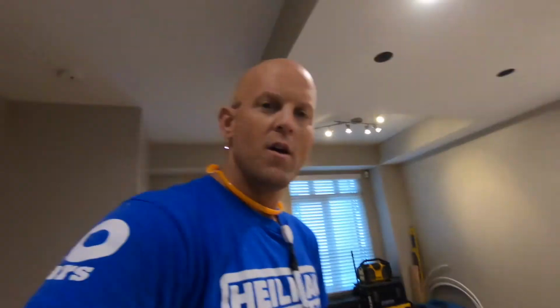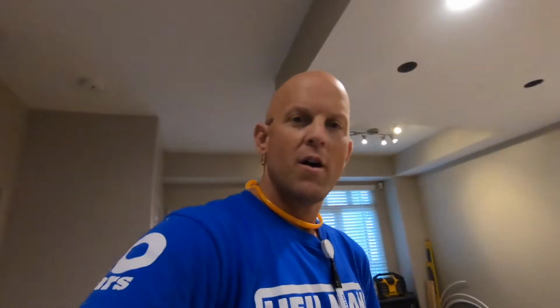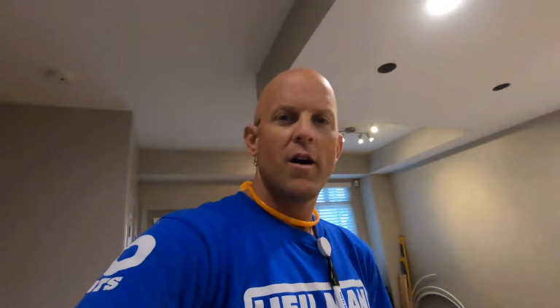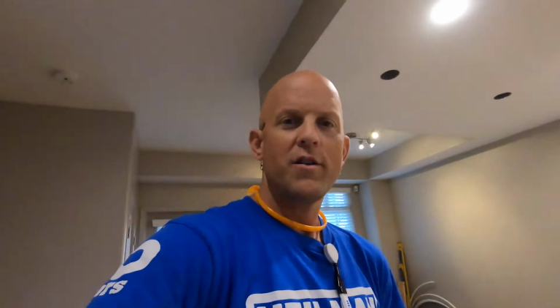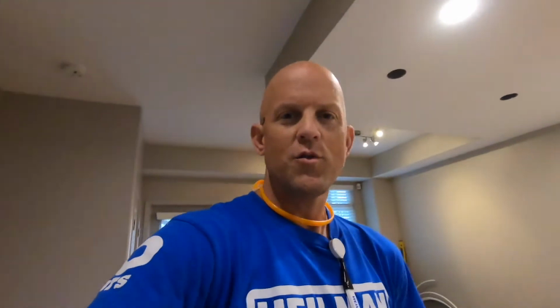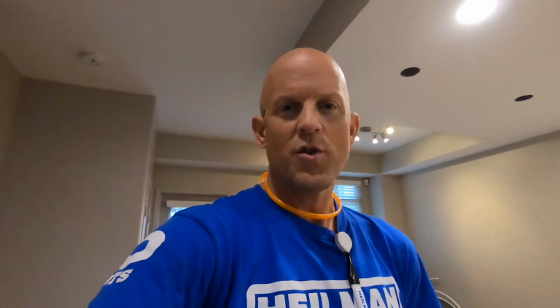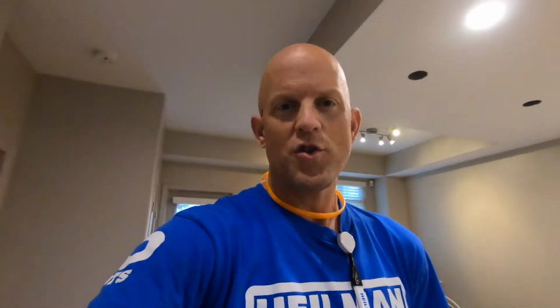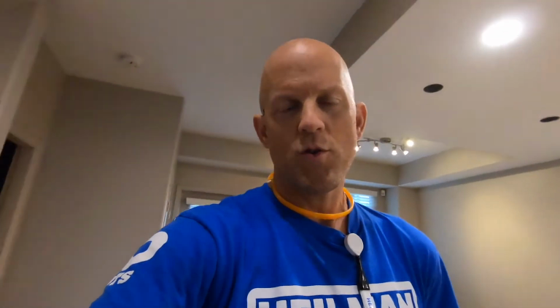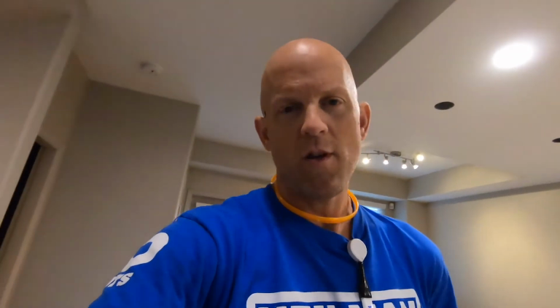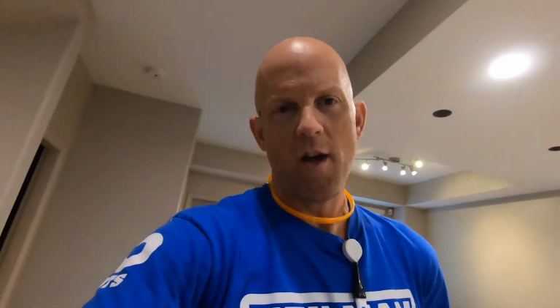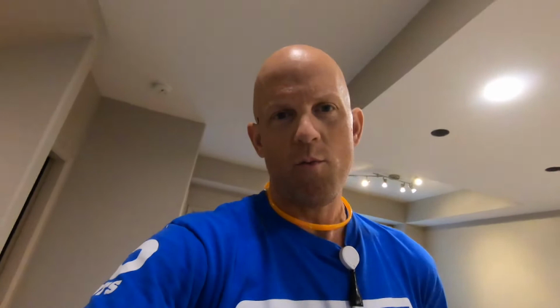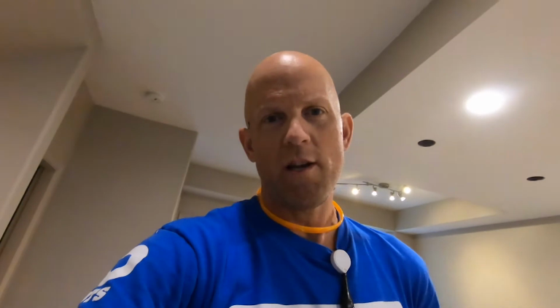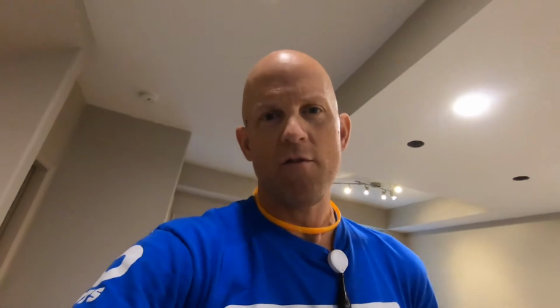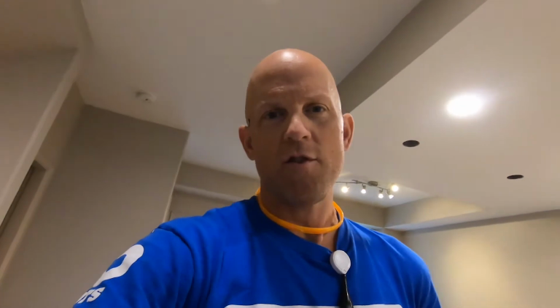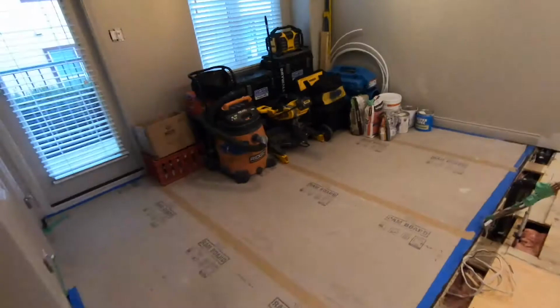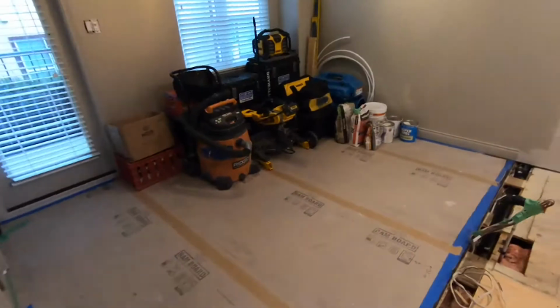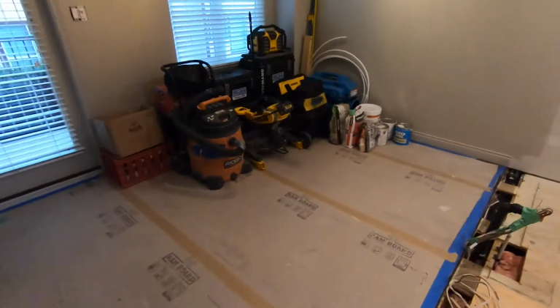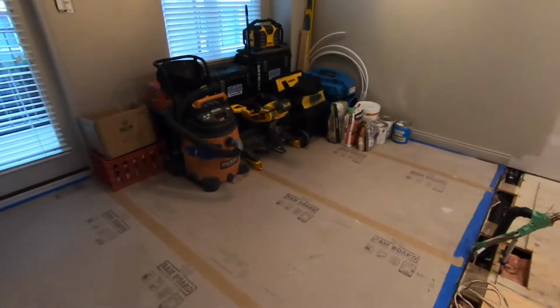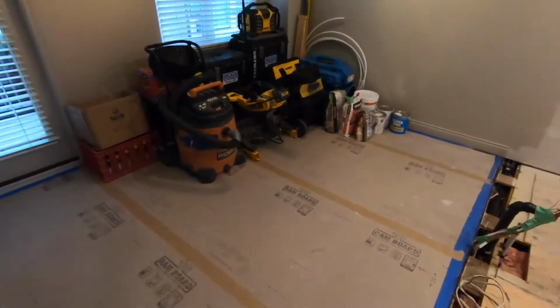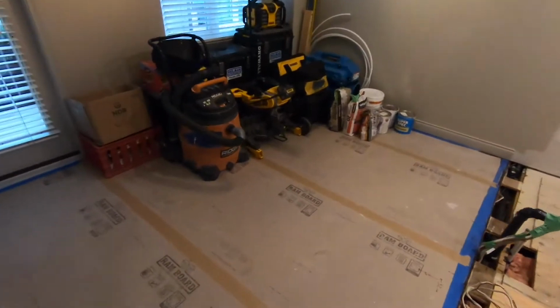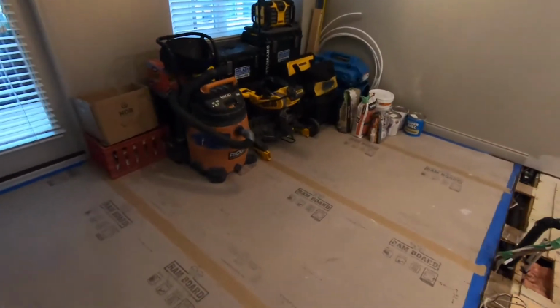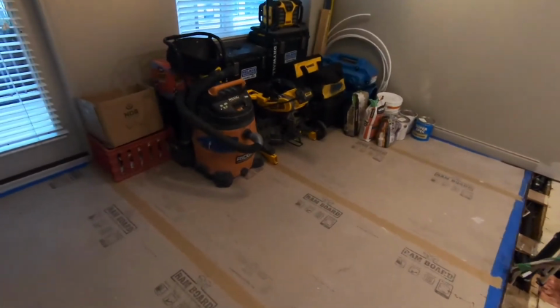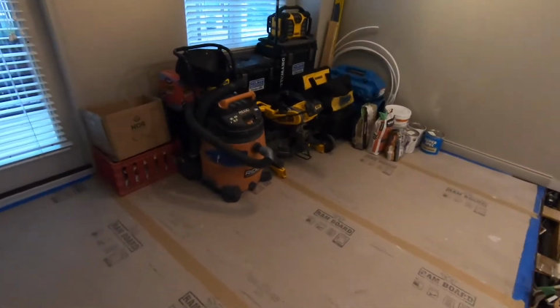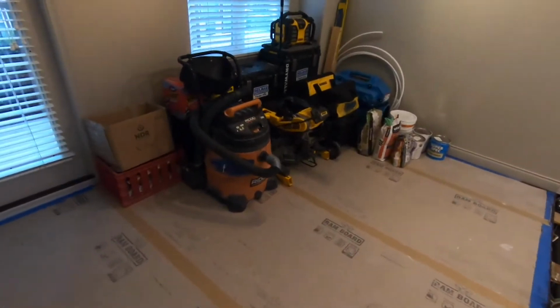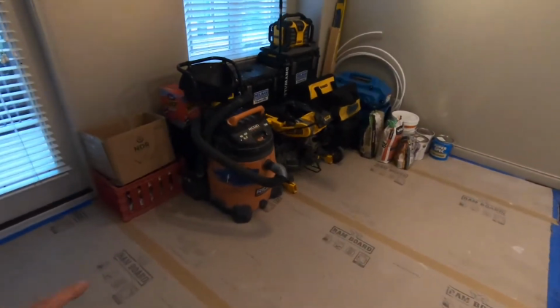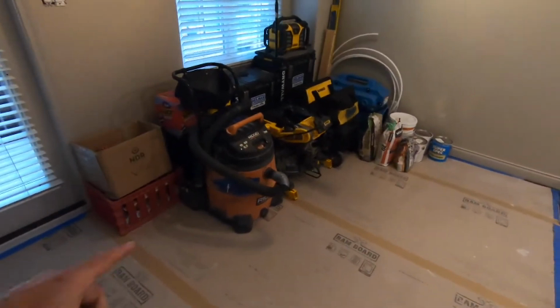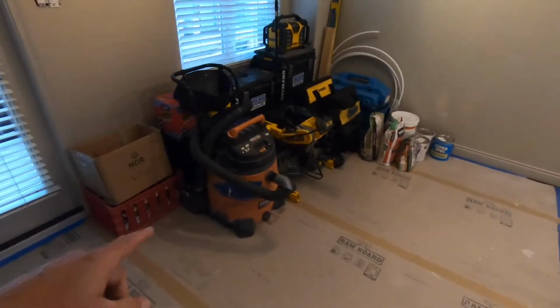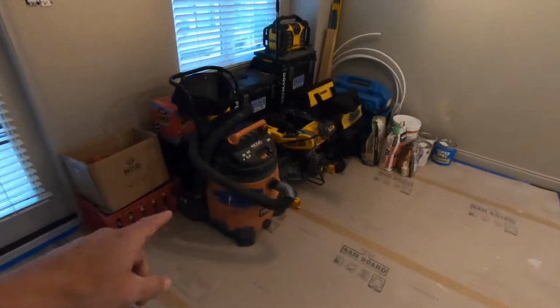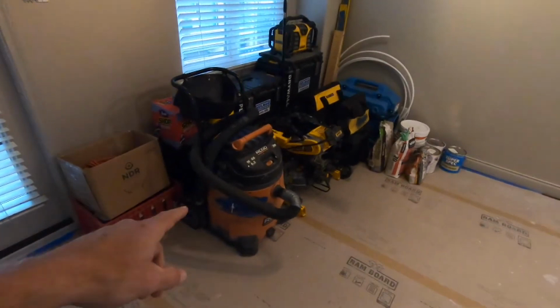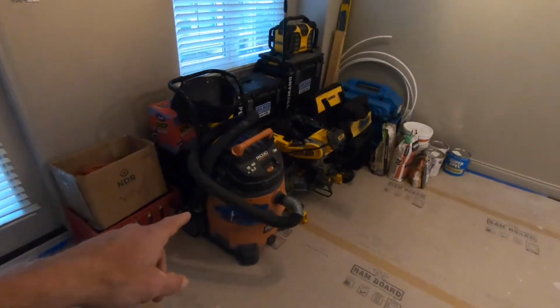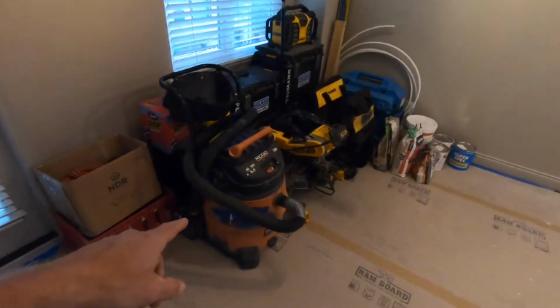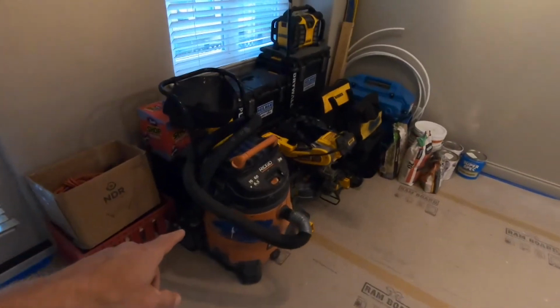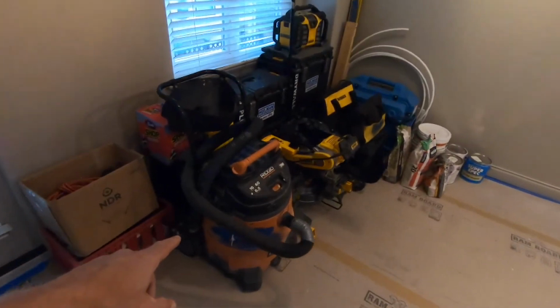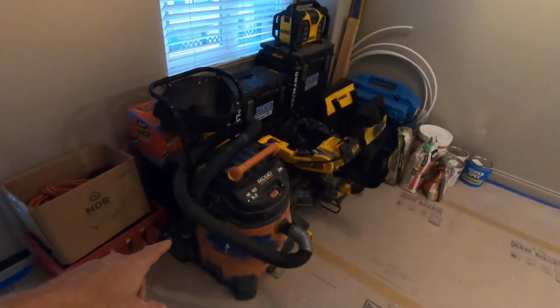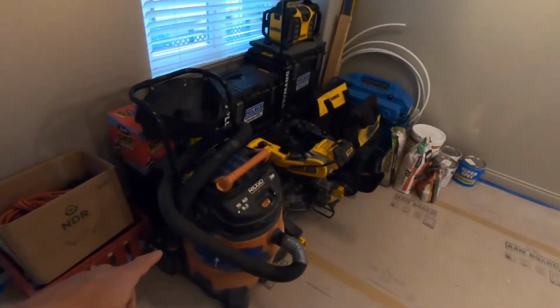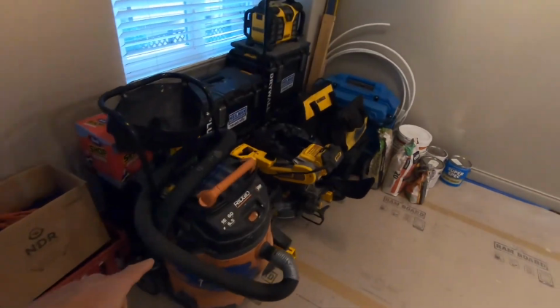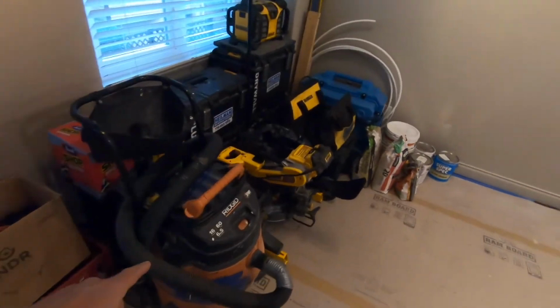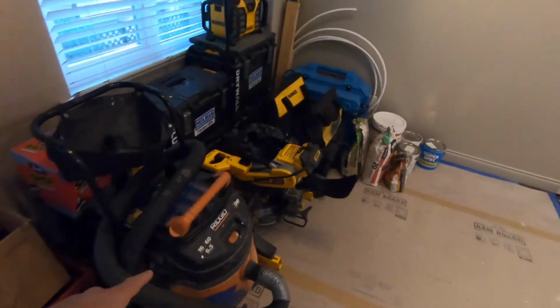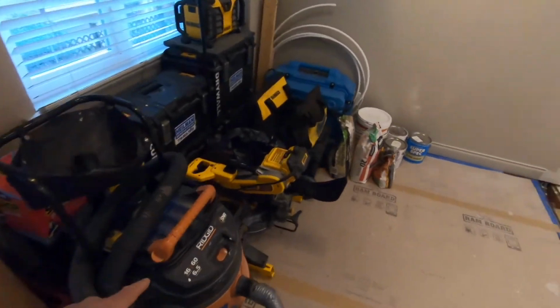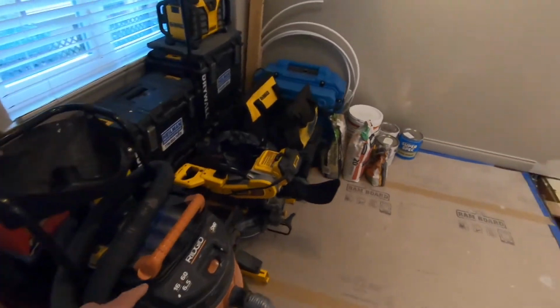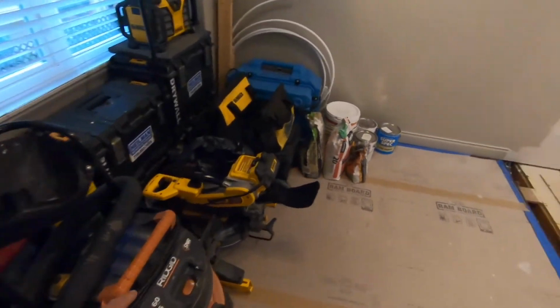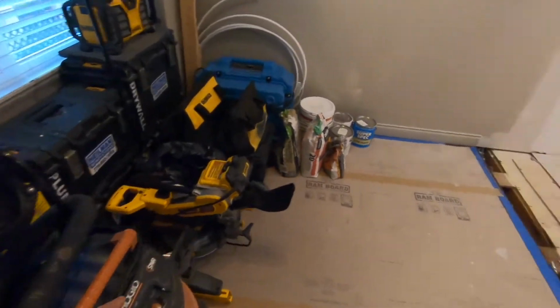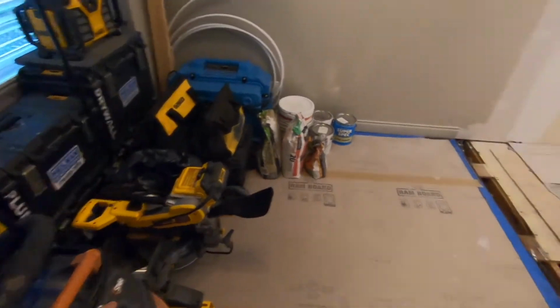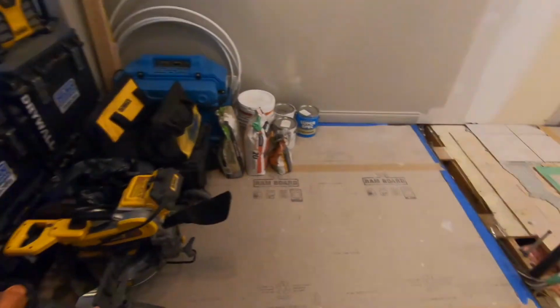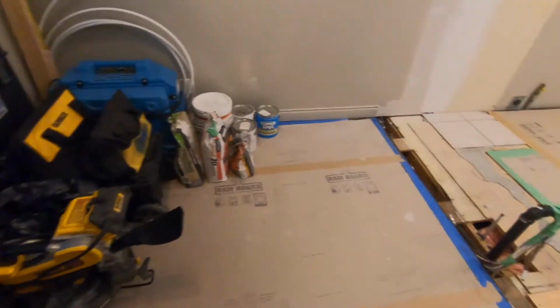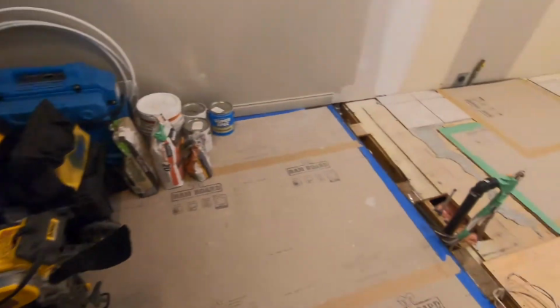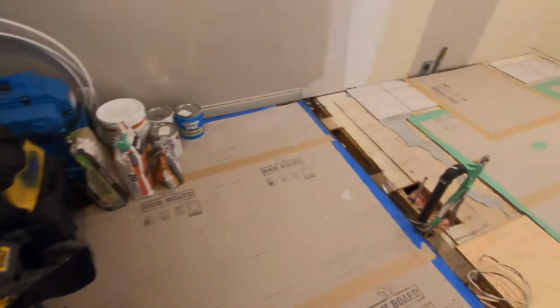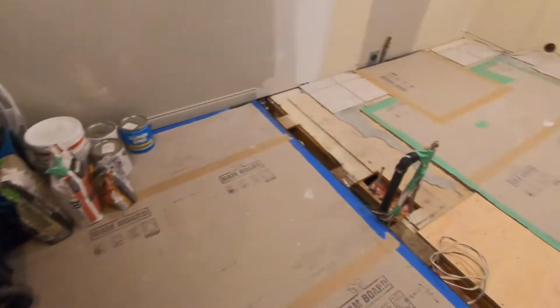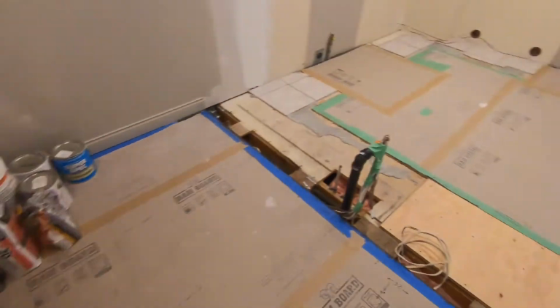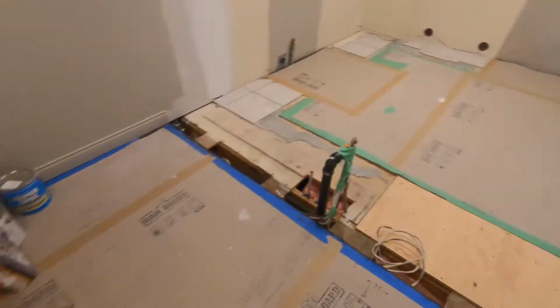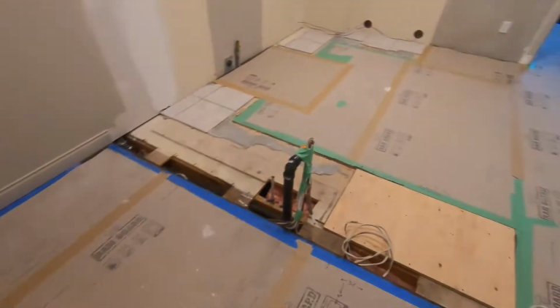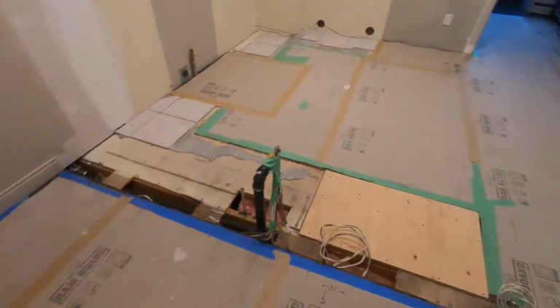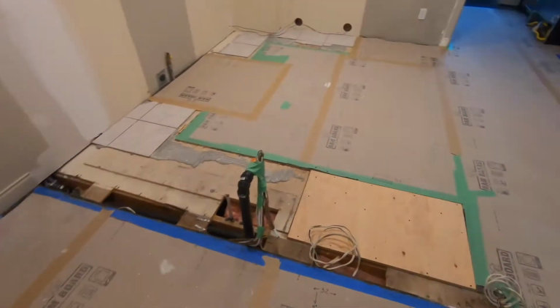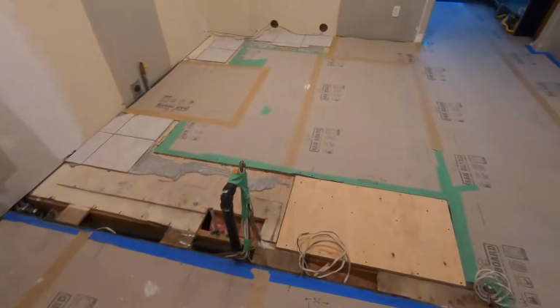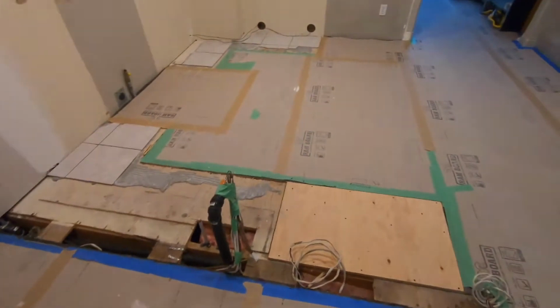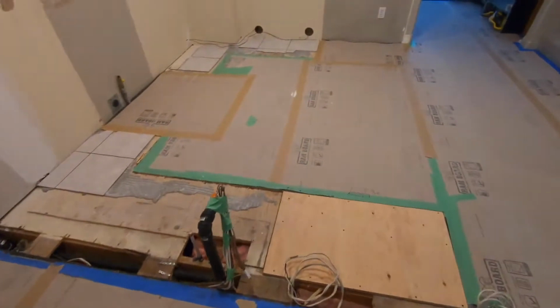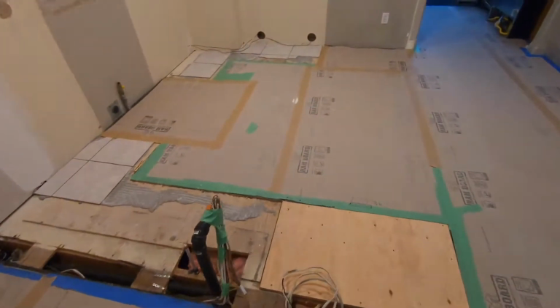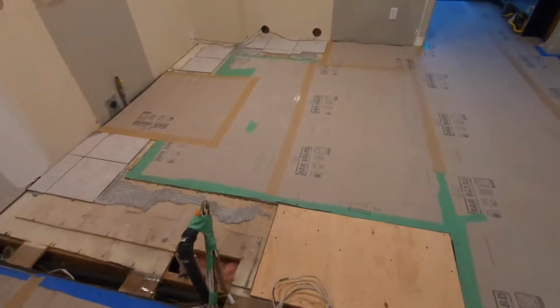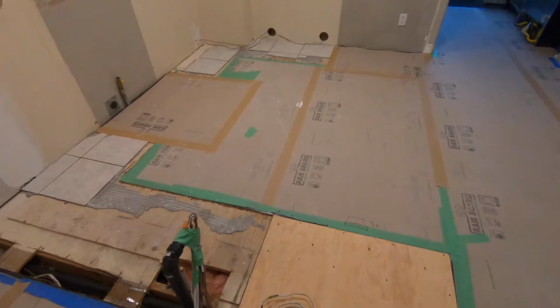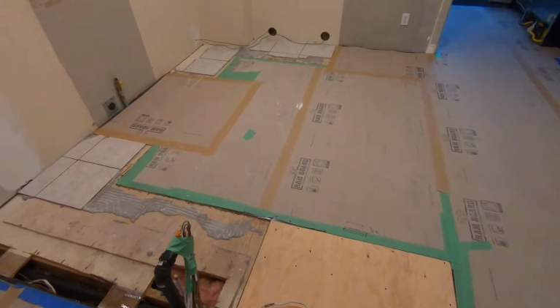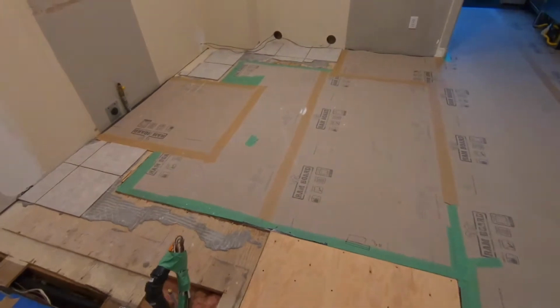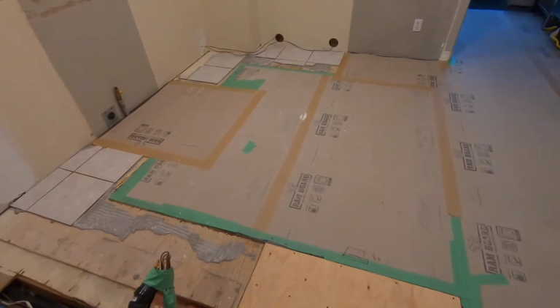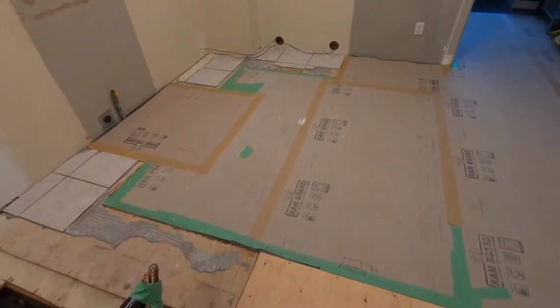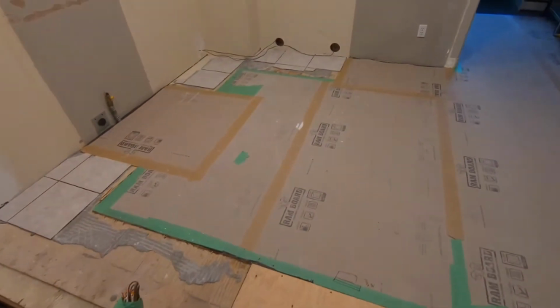I just want to show you how we leave our job sites at the end of the day — nice and clean and organized. The floors are all swept and ready to go, looking good.